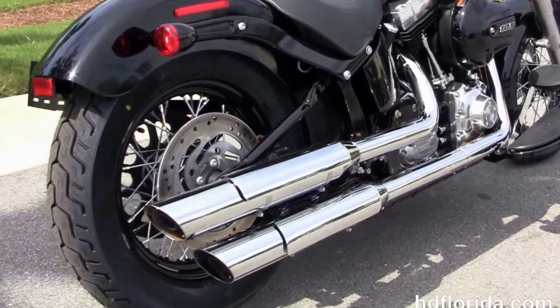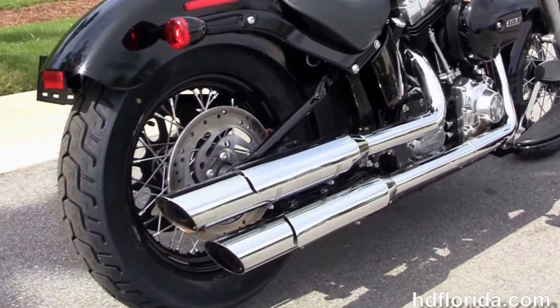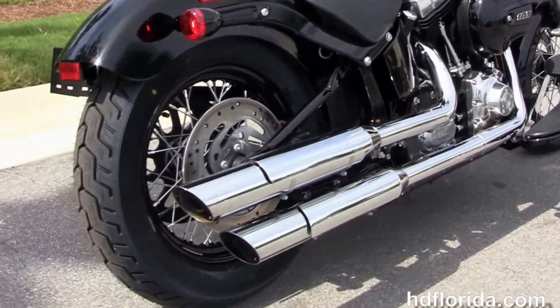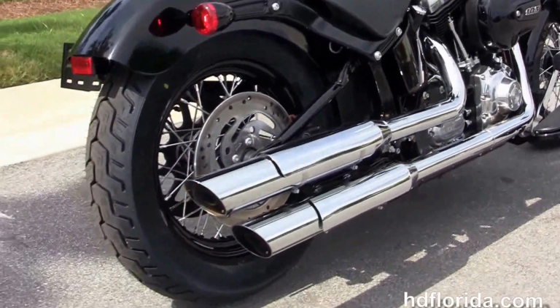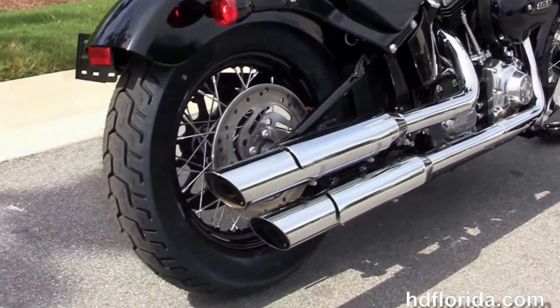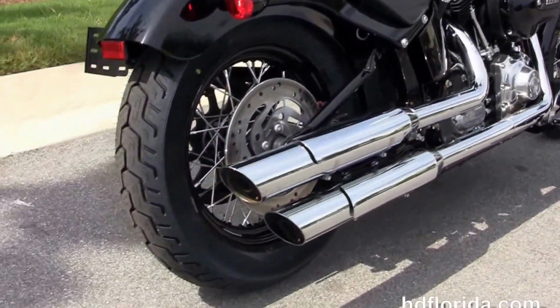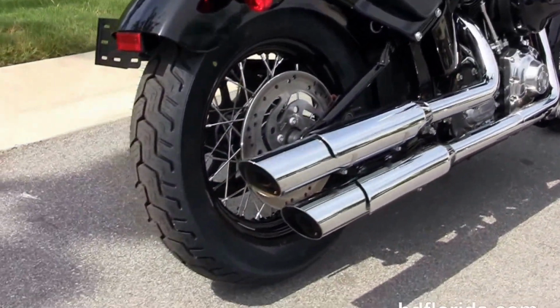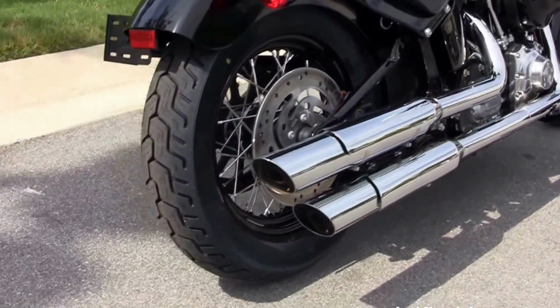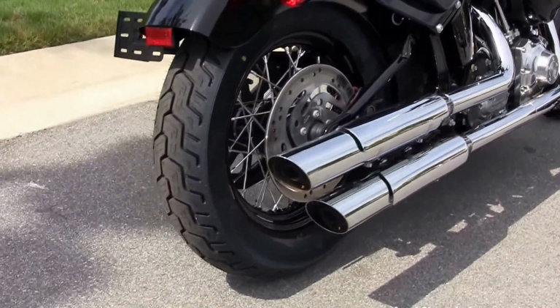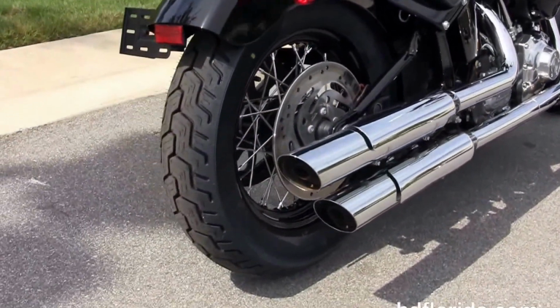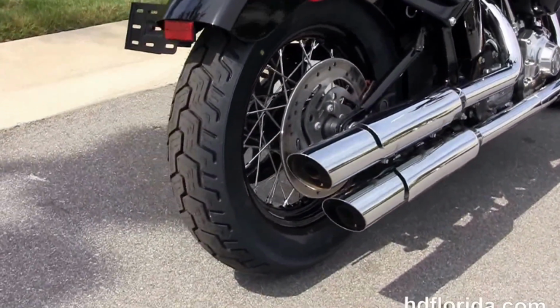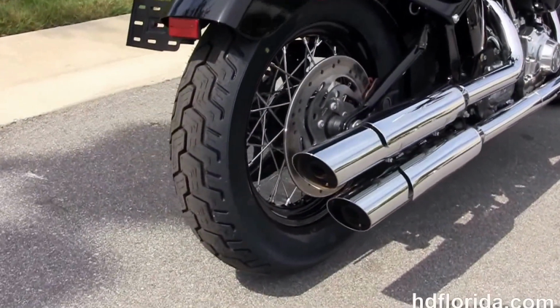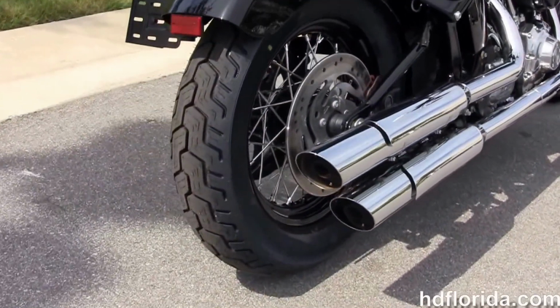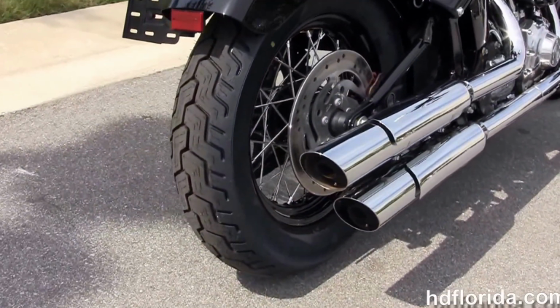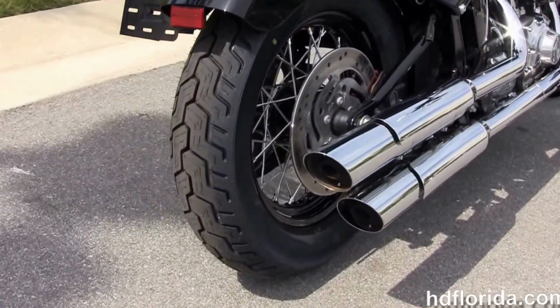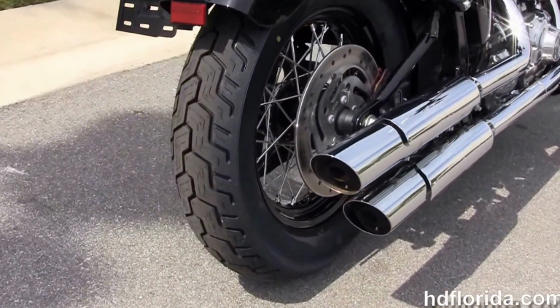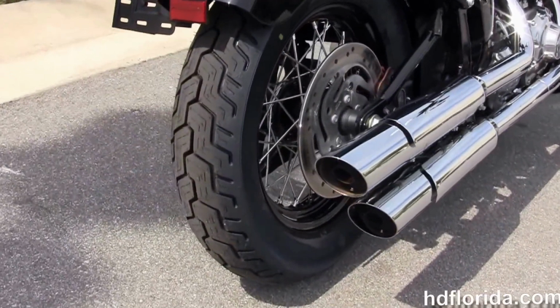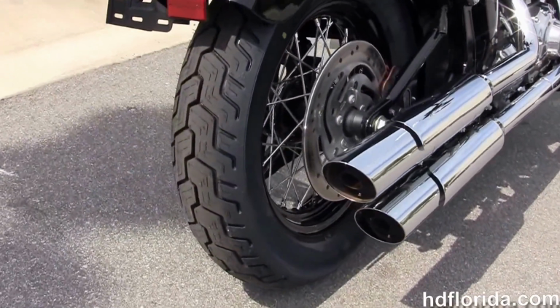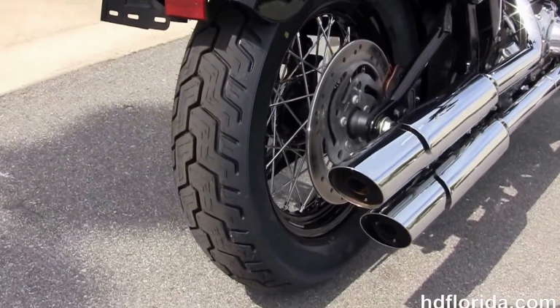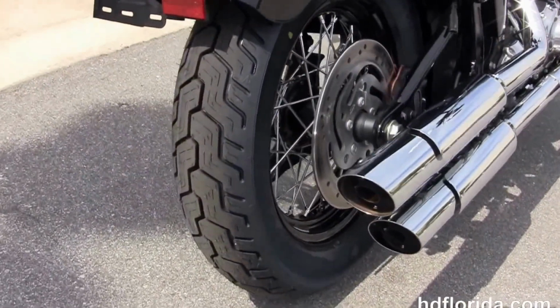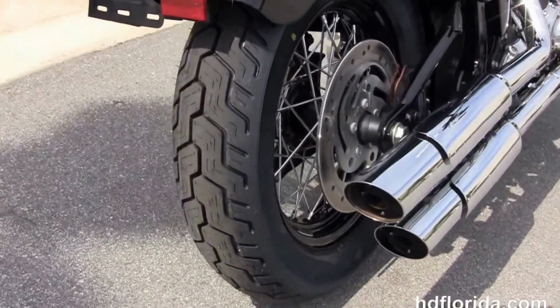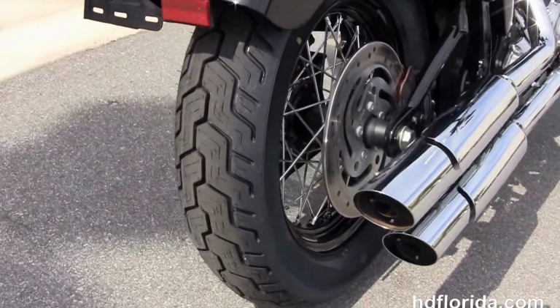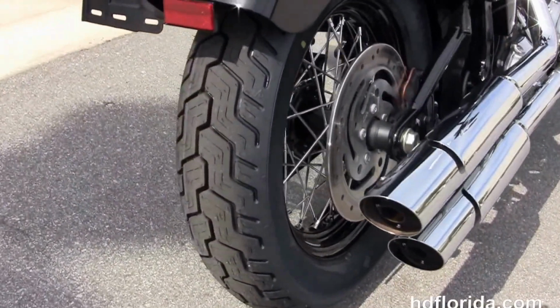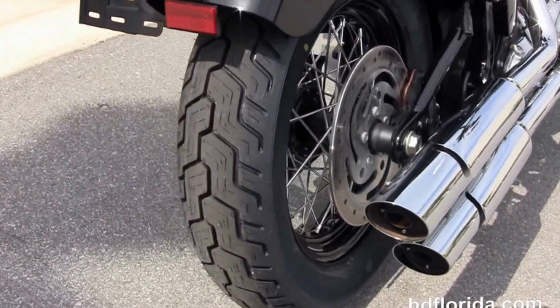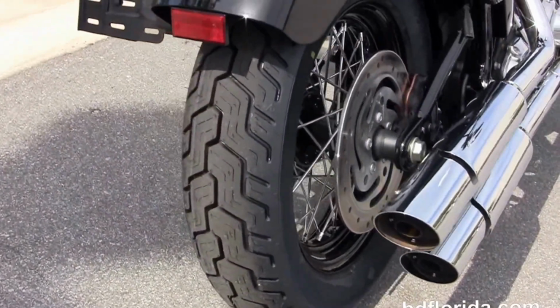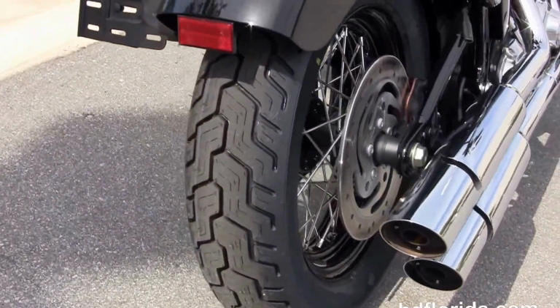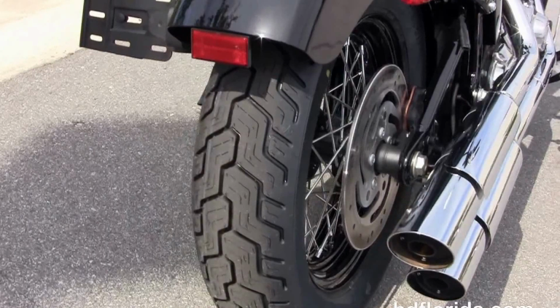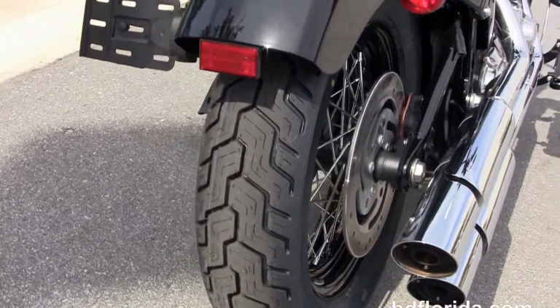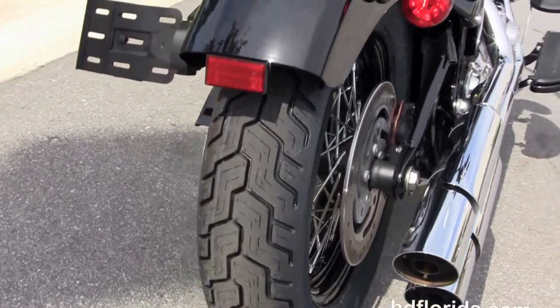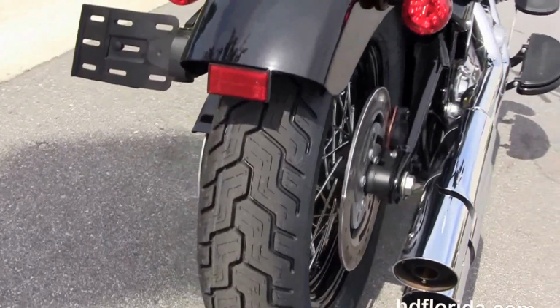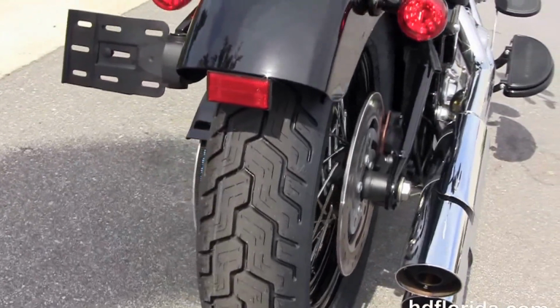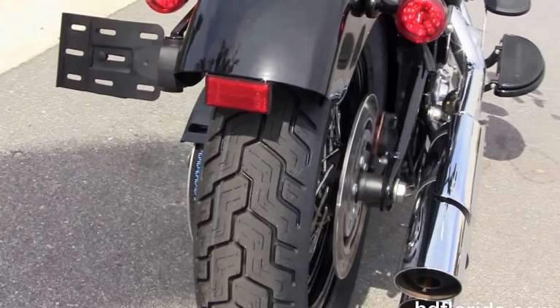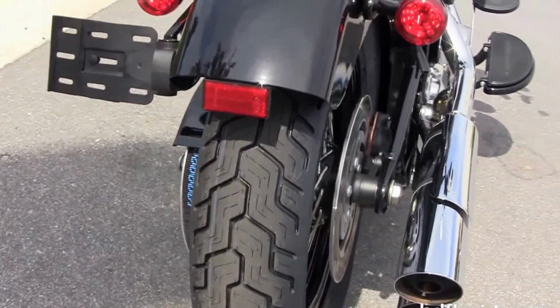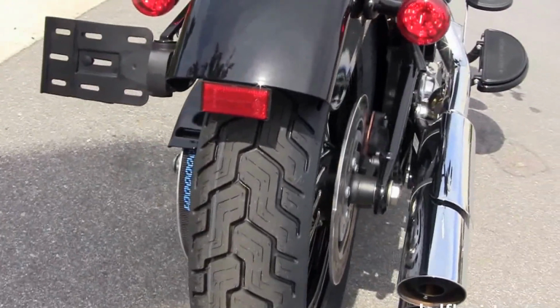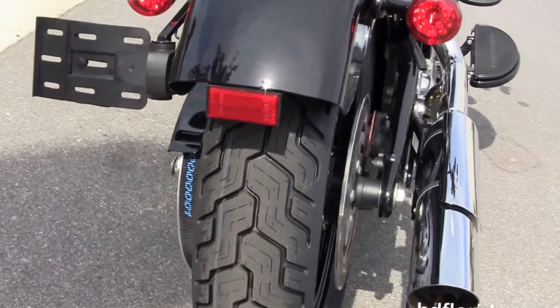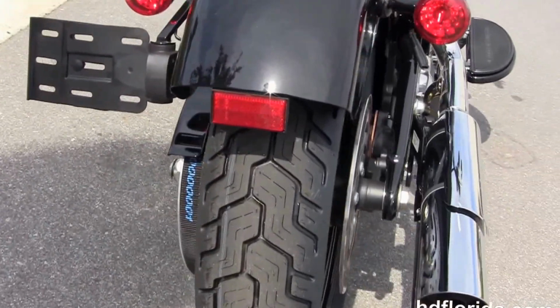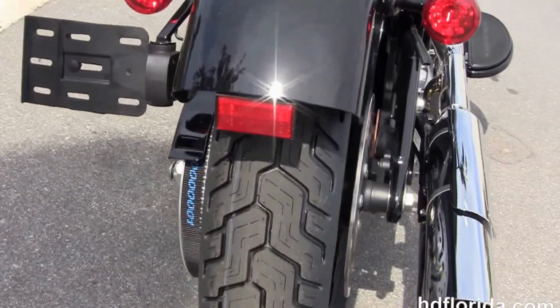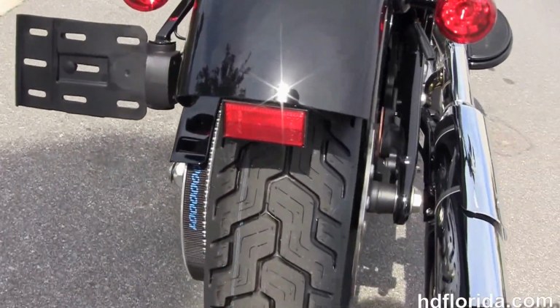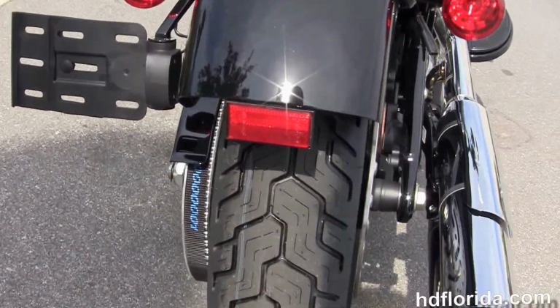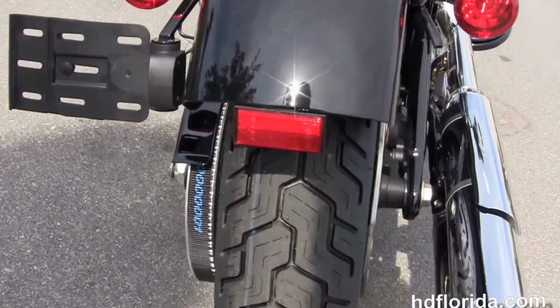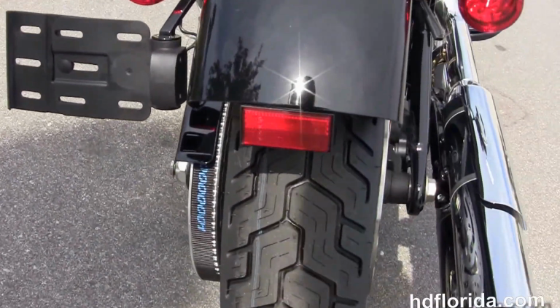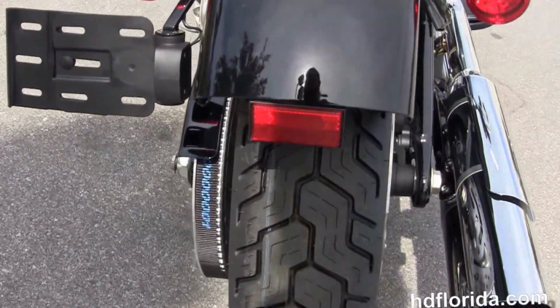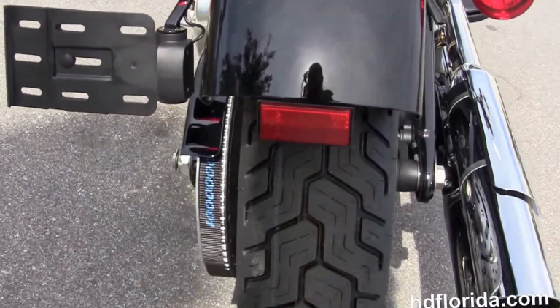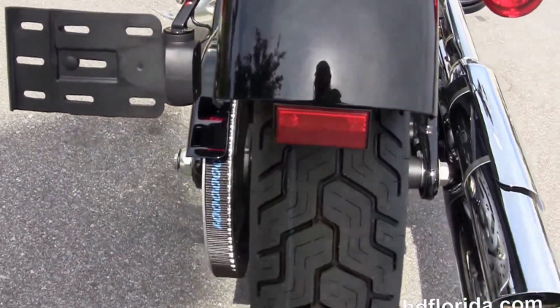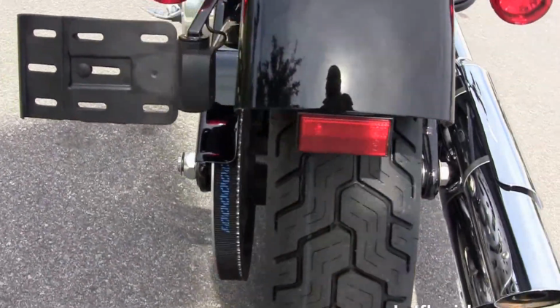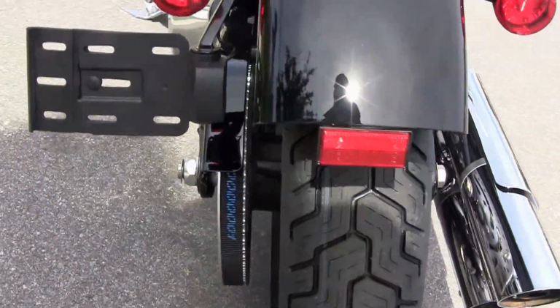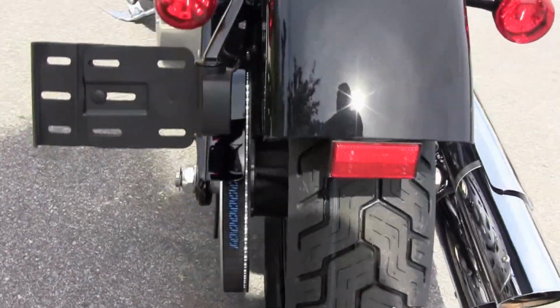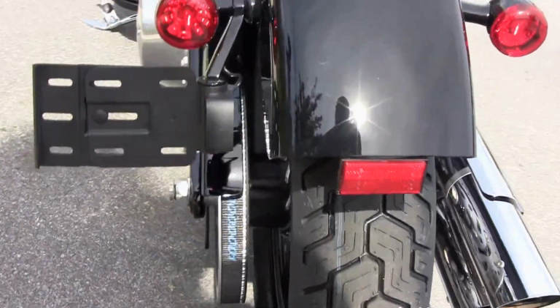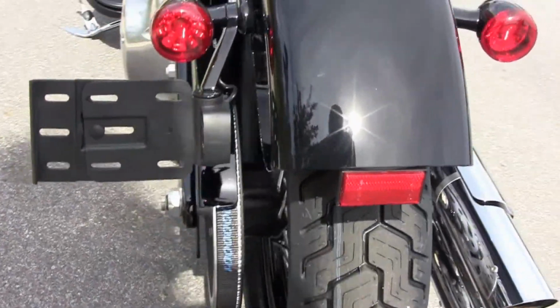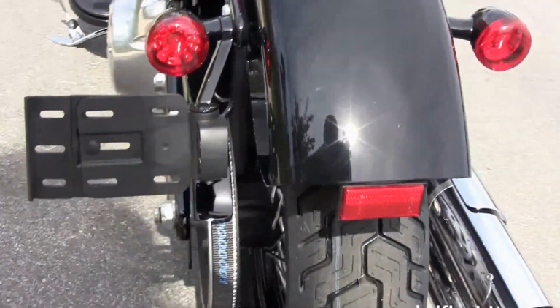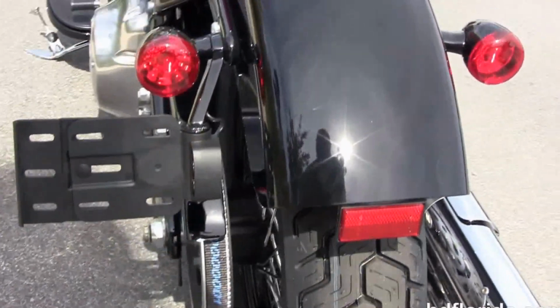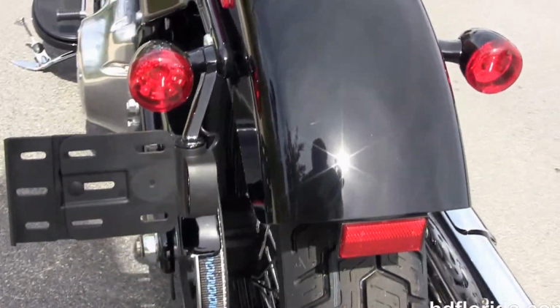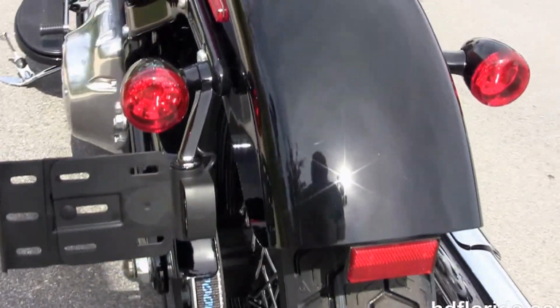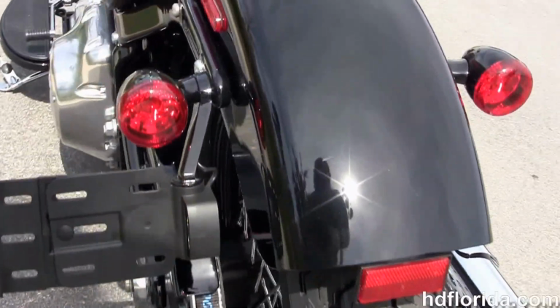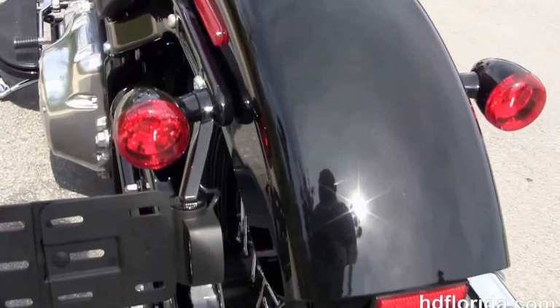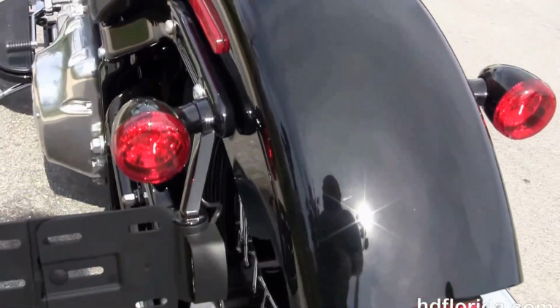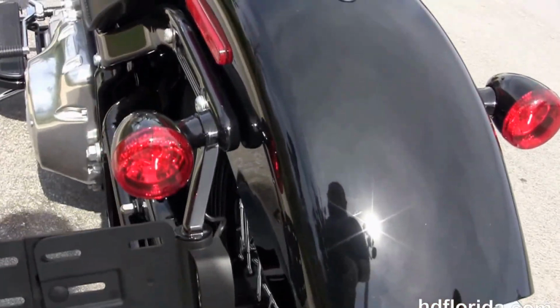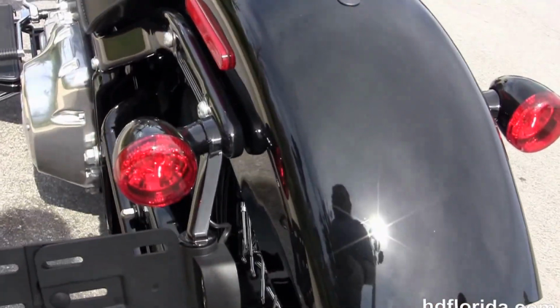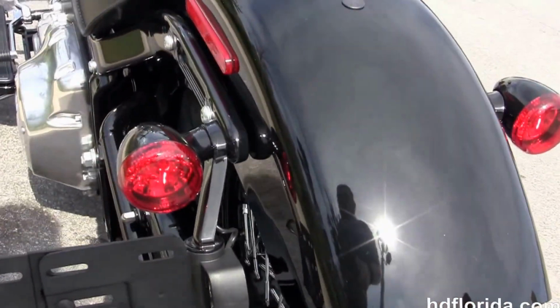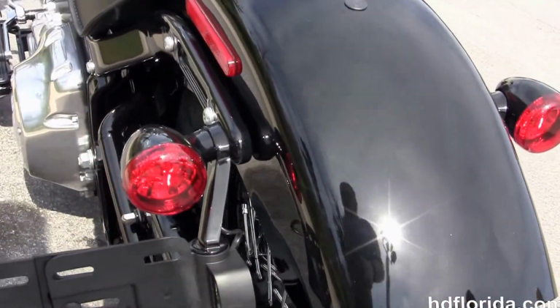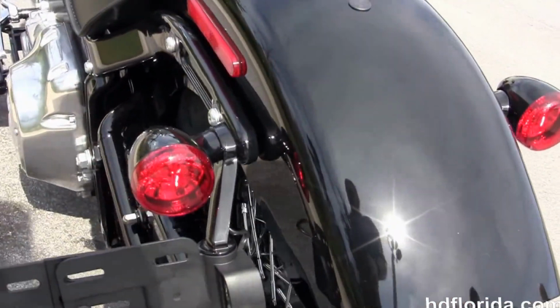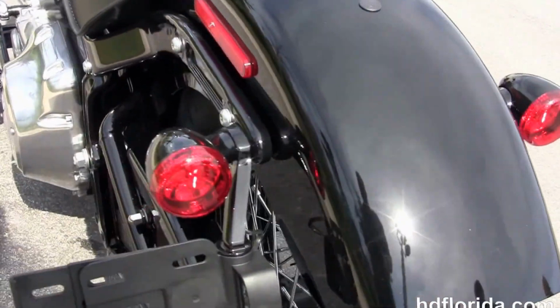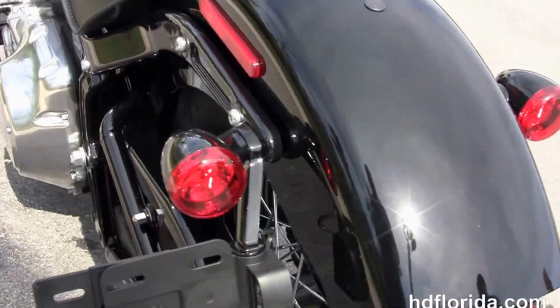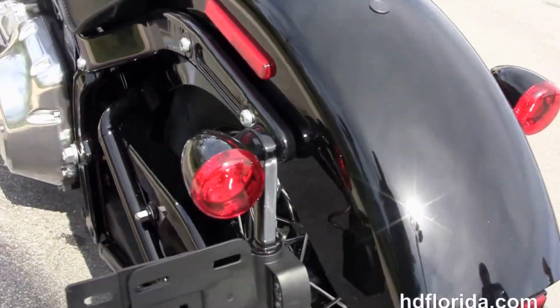We have the narrow 144 millimeter rear tire, the chopper fender, integrated stop tail turn lamps, and a breakaway license plate frame.